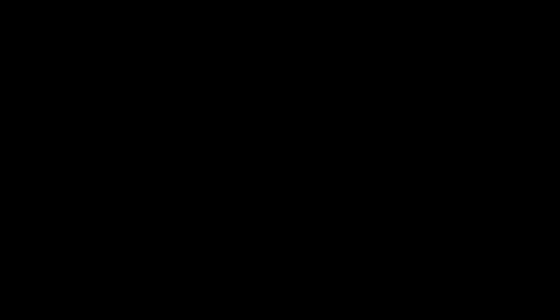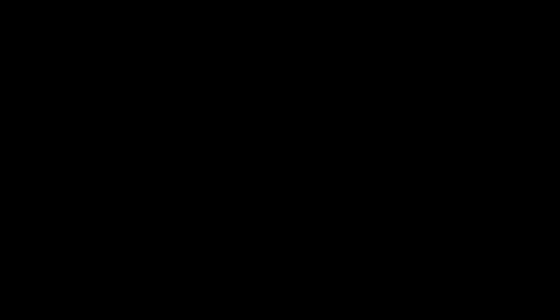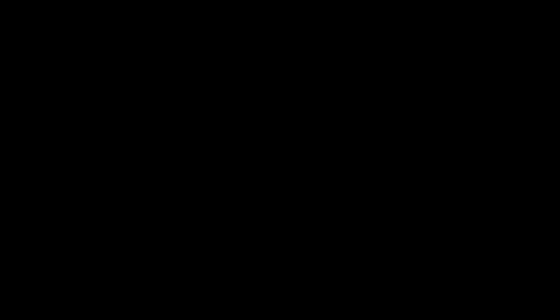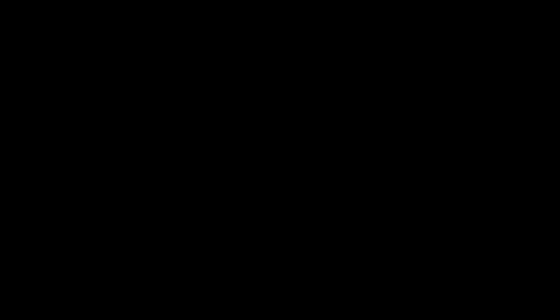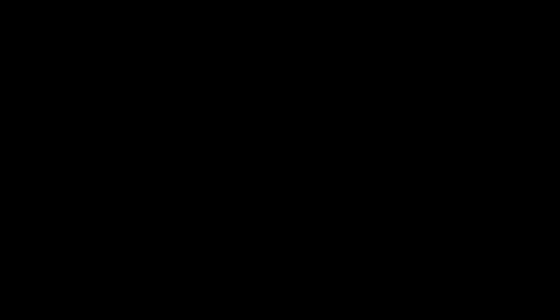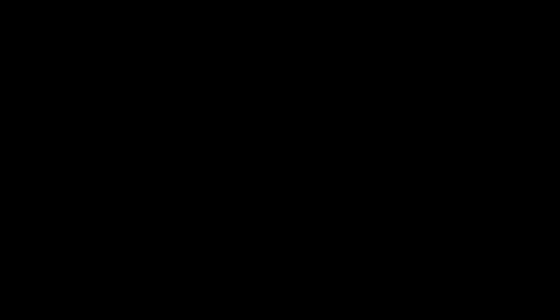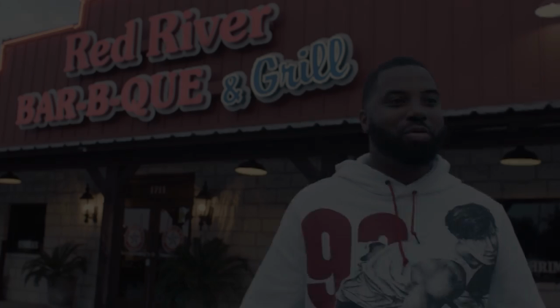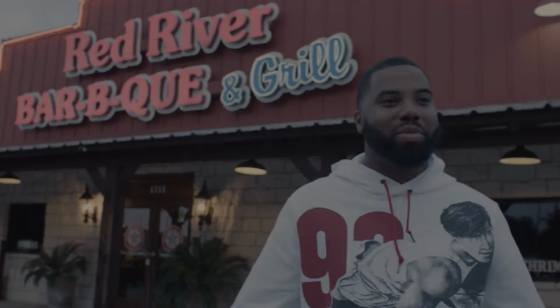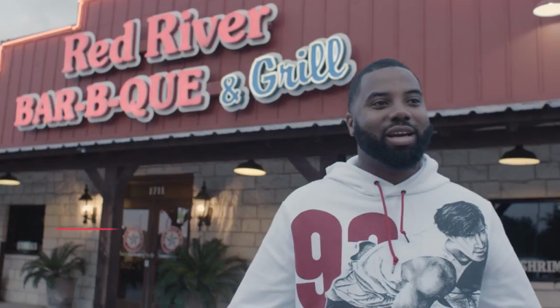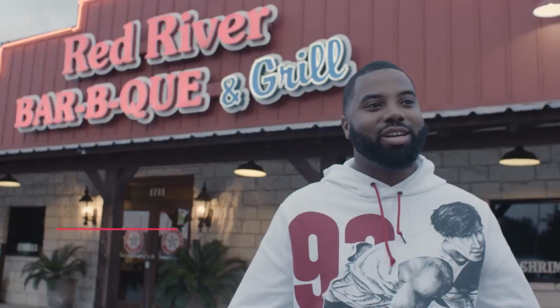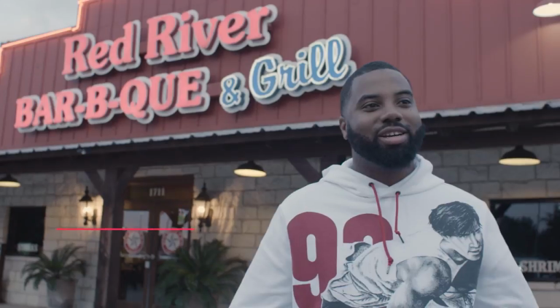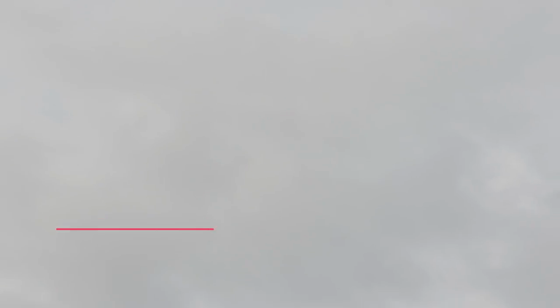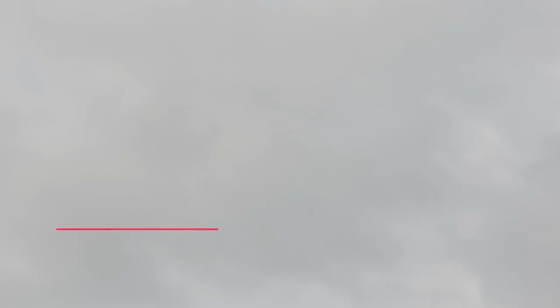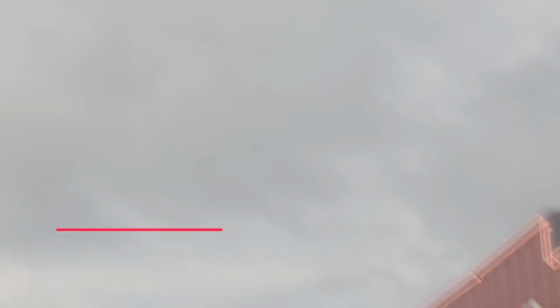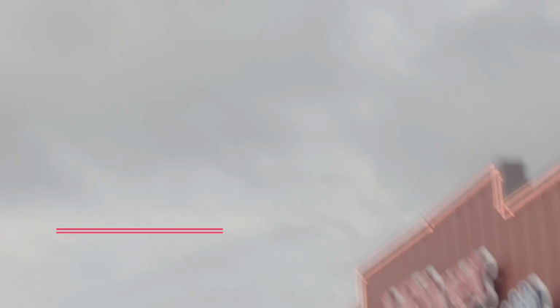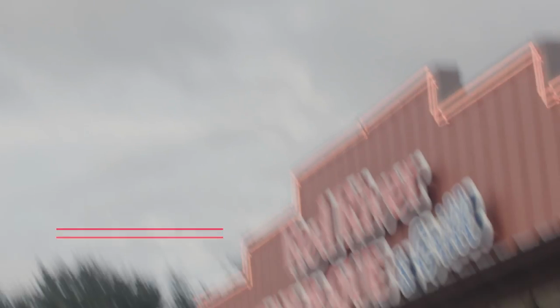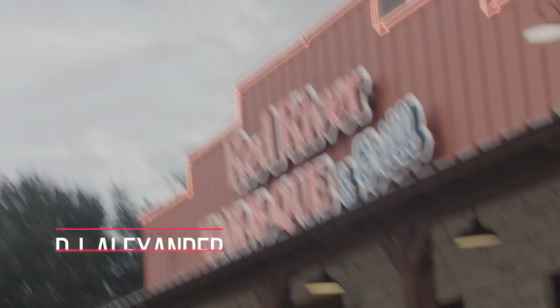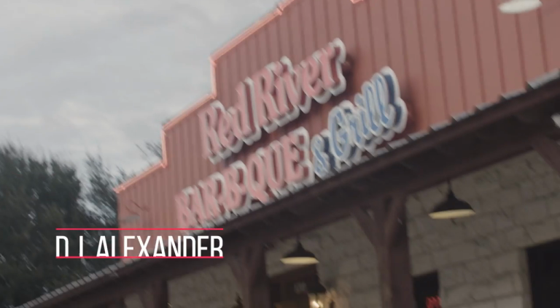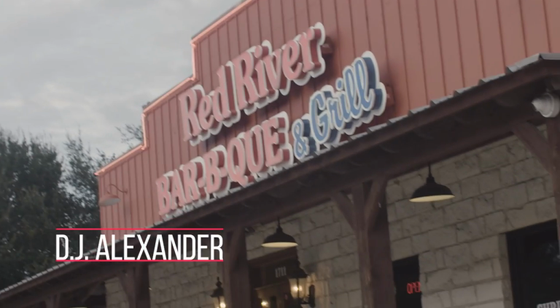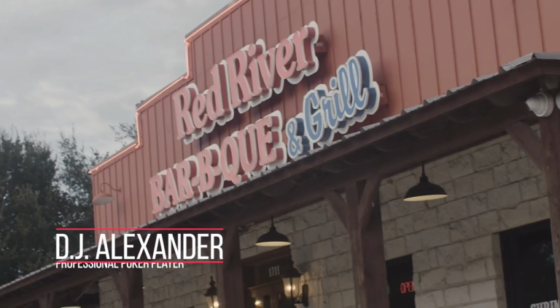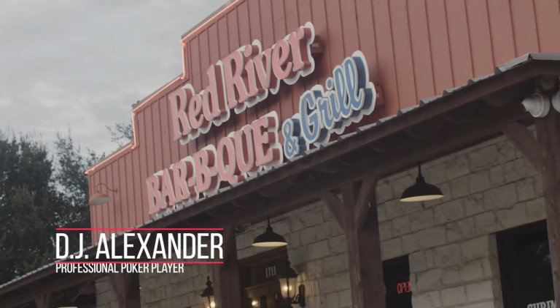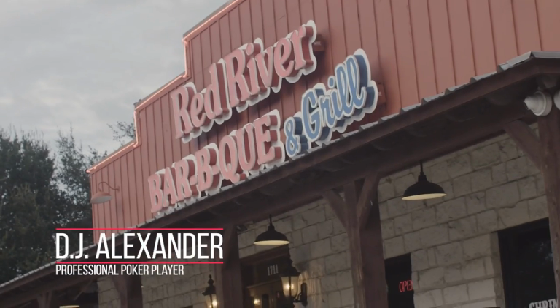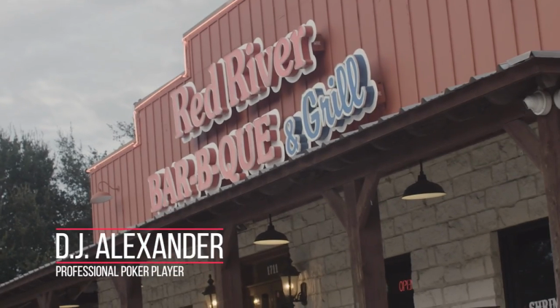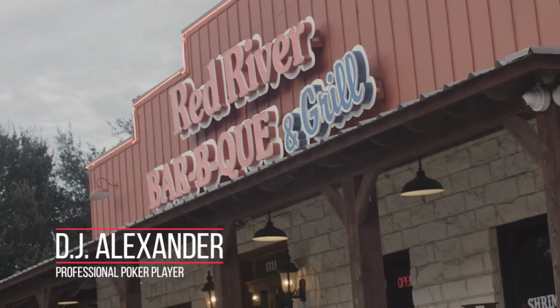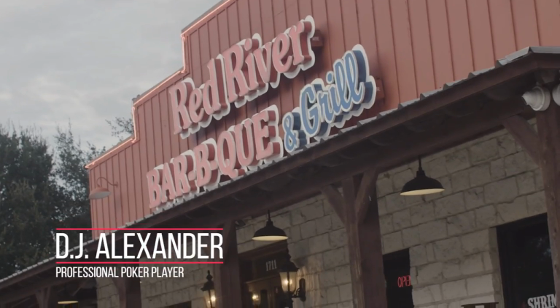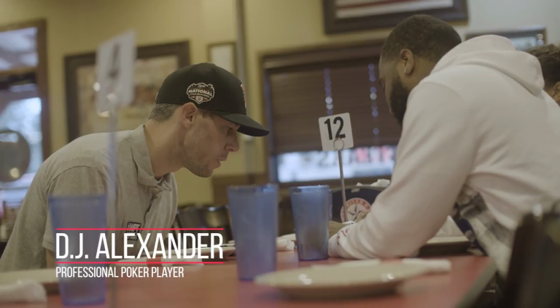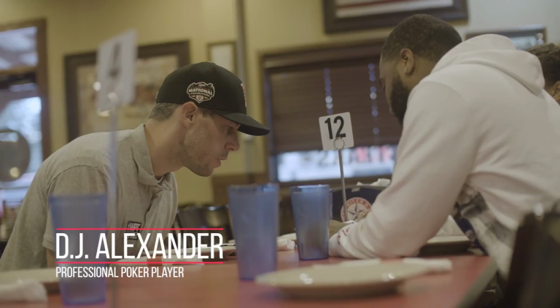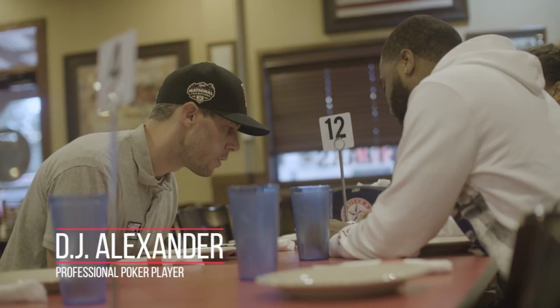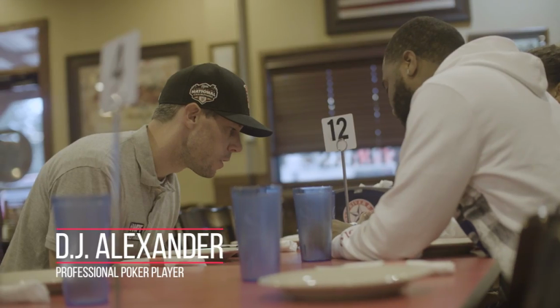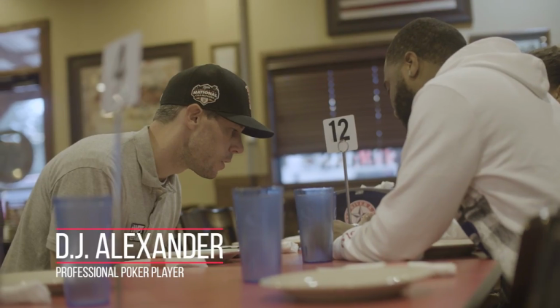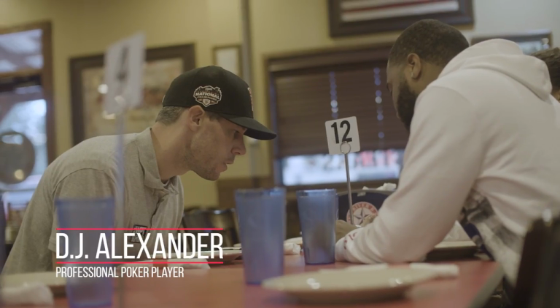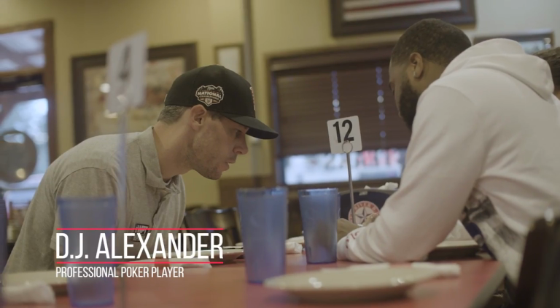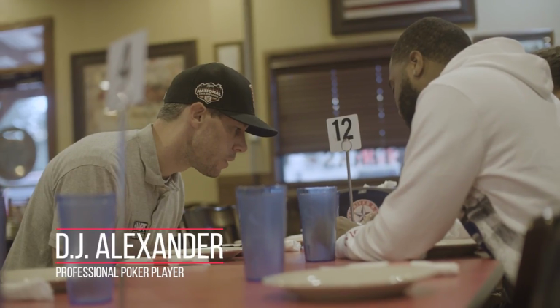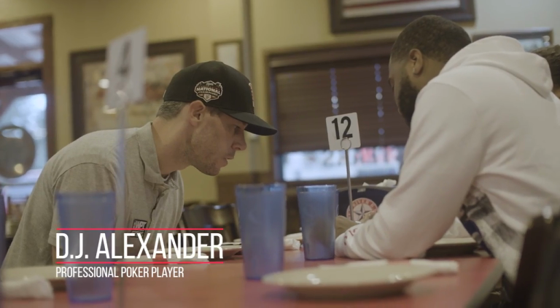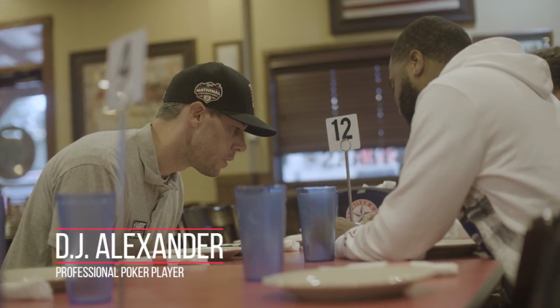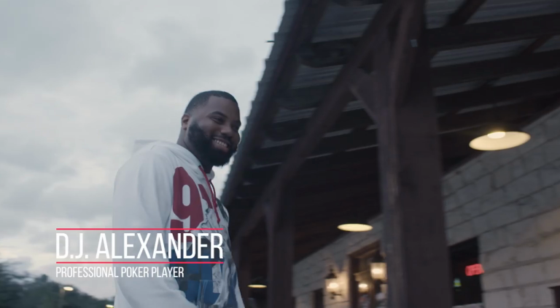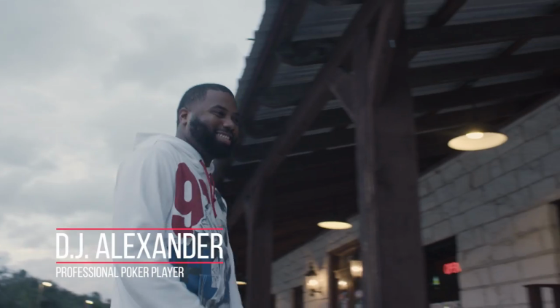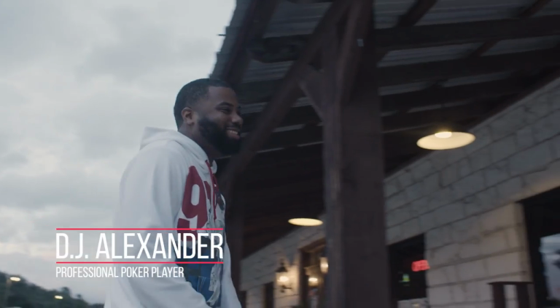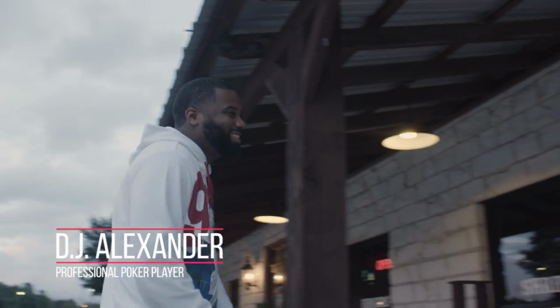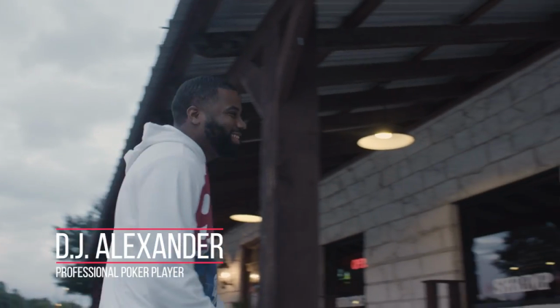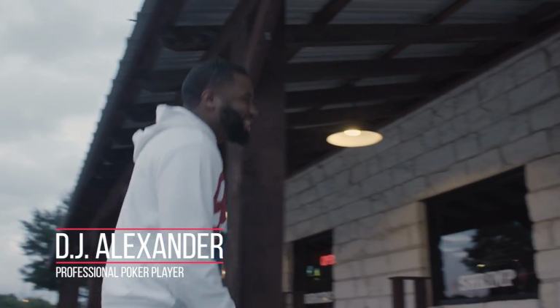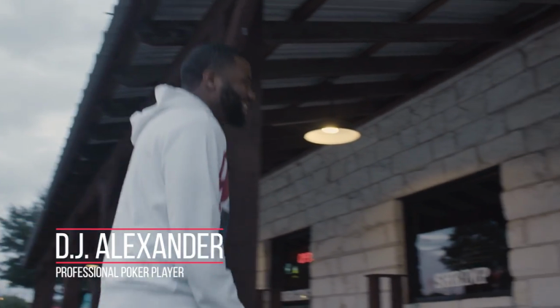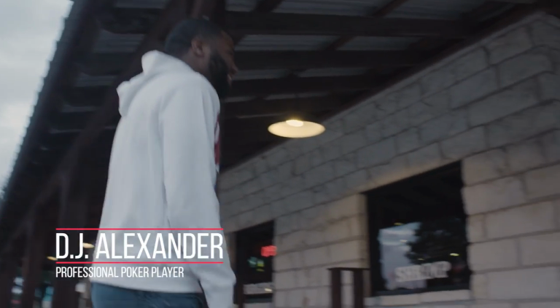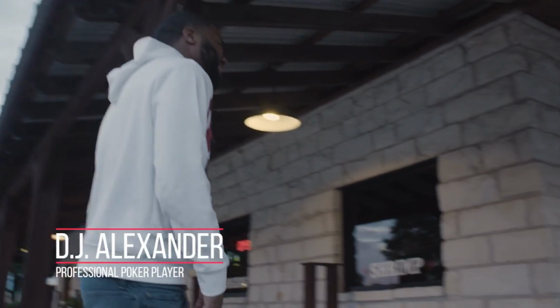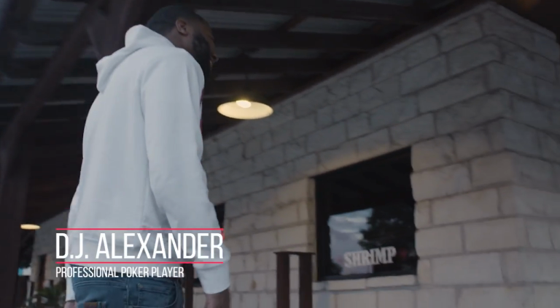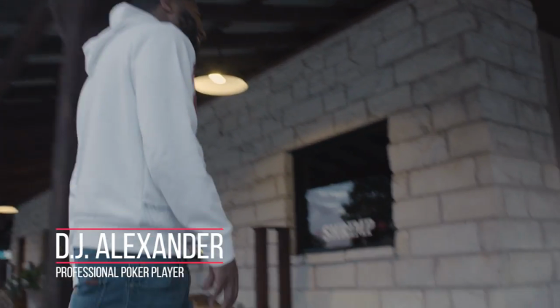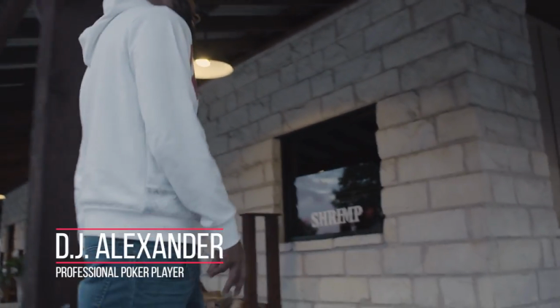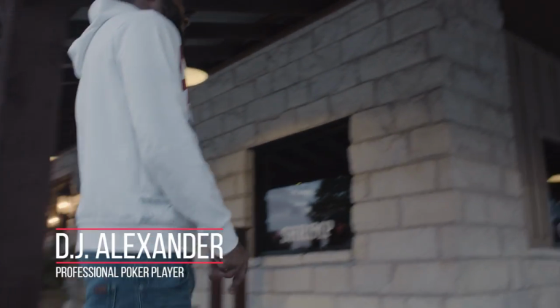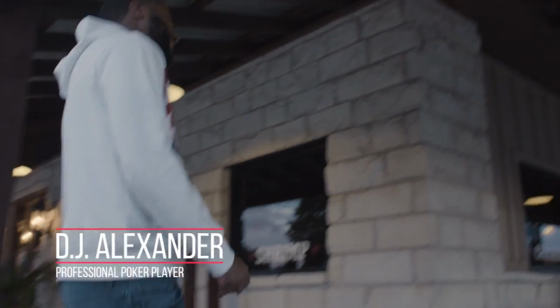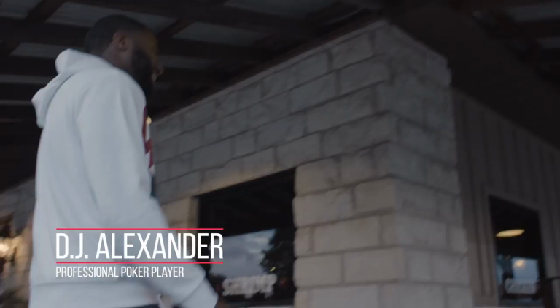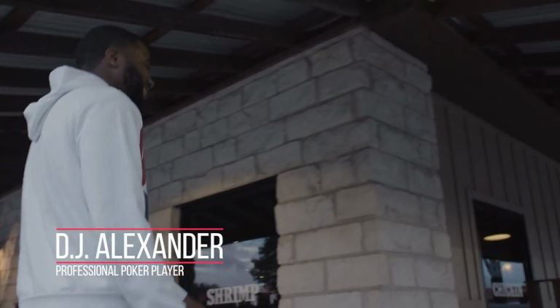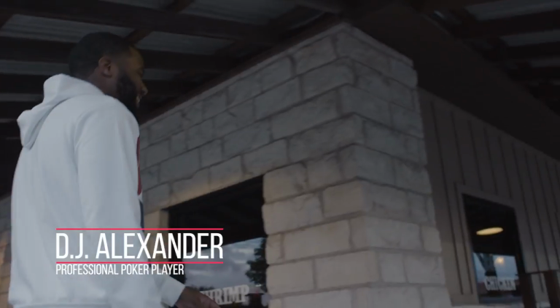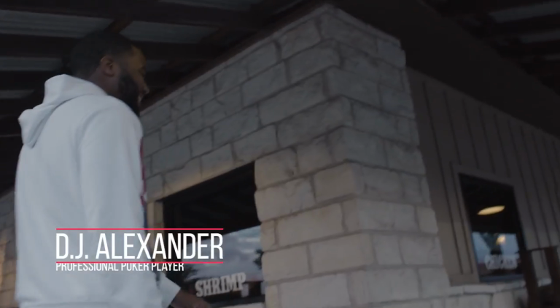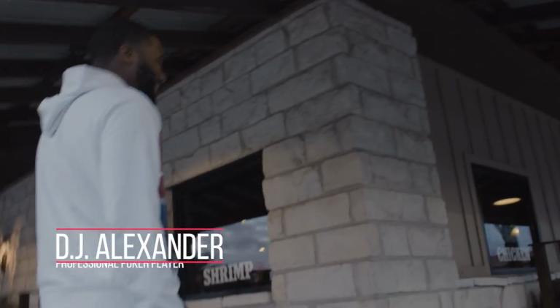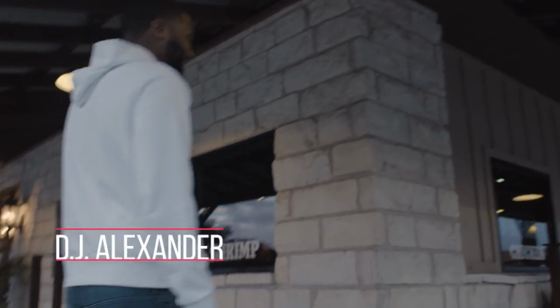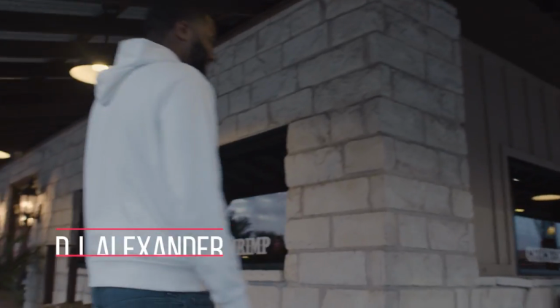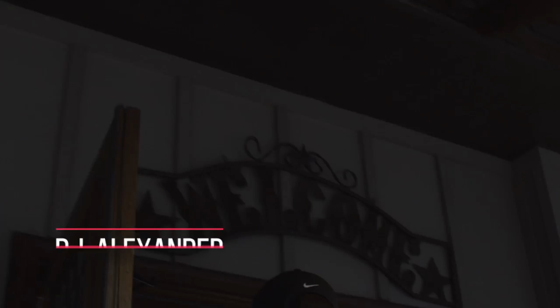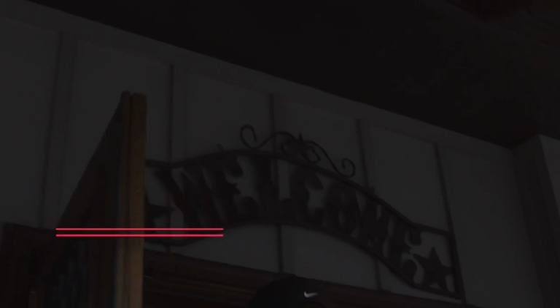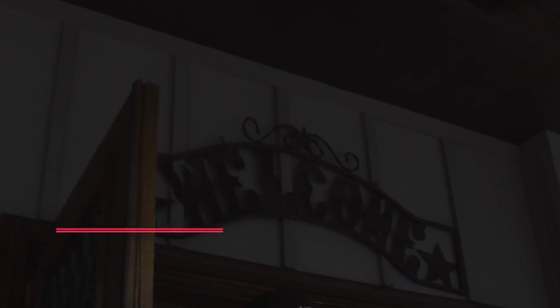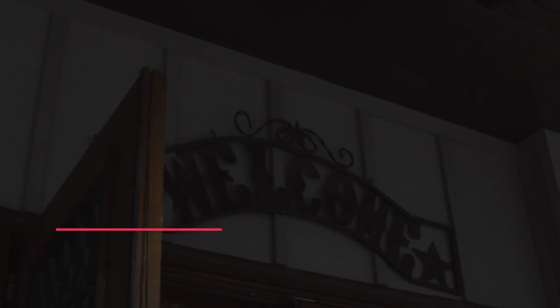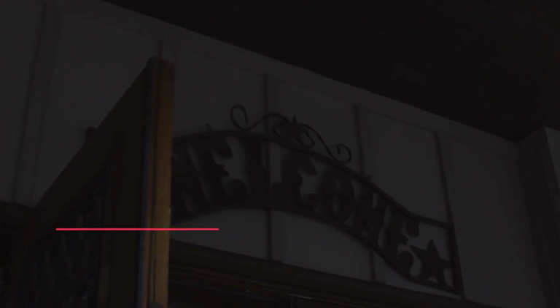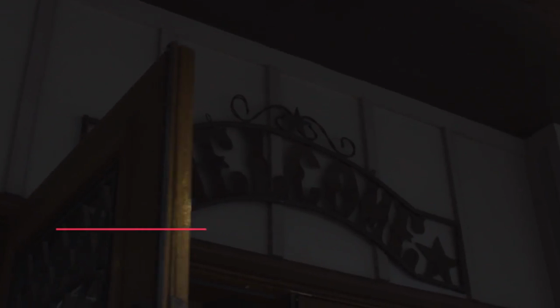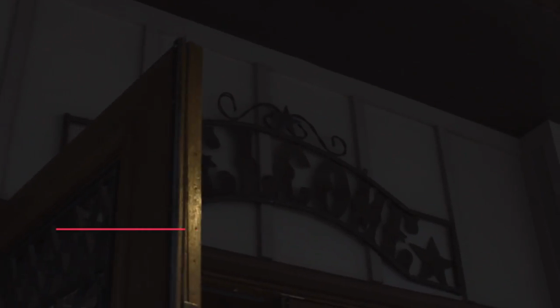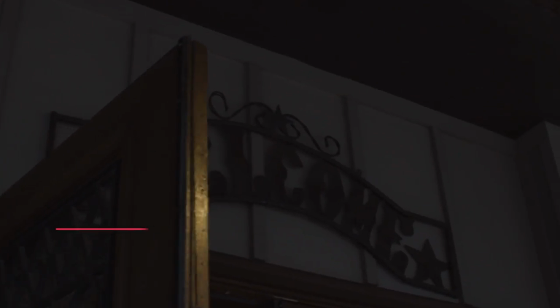All right, so we're back here at Red River BBQ. This will be a first of mine, but I'm a big barbecue fan, so let's see what it's like.